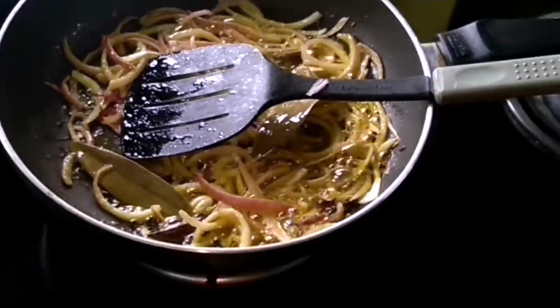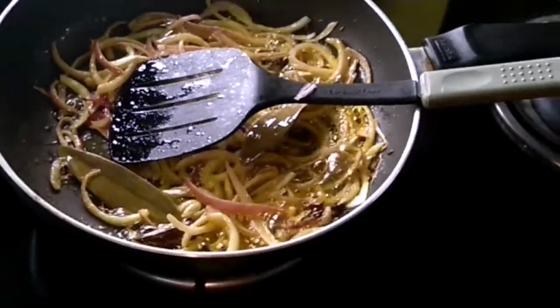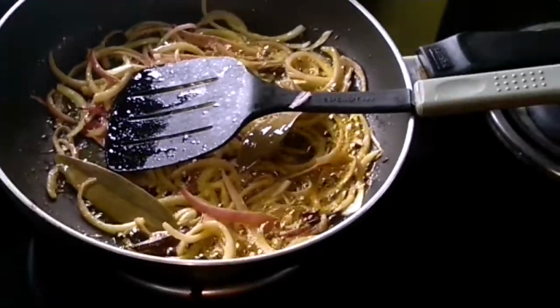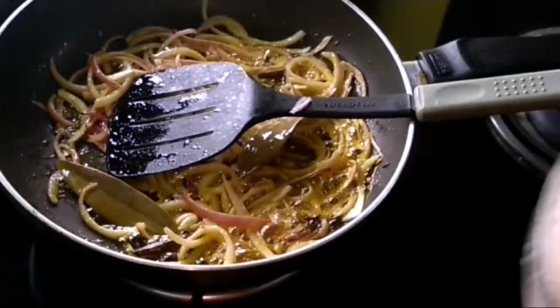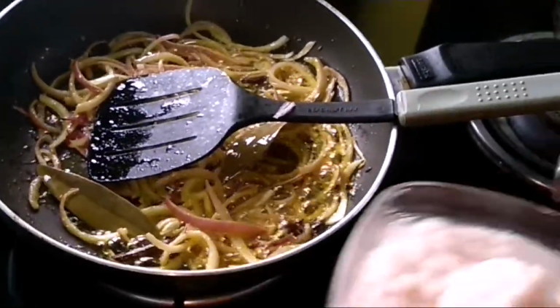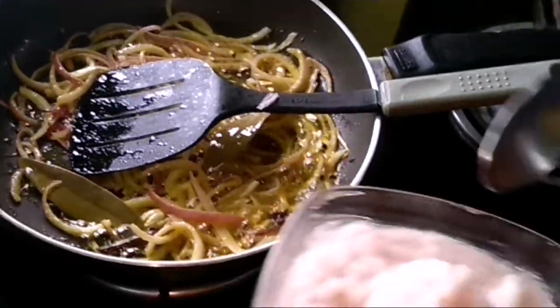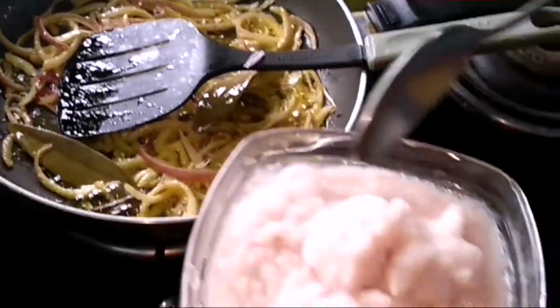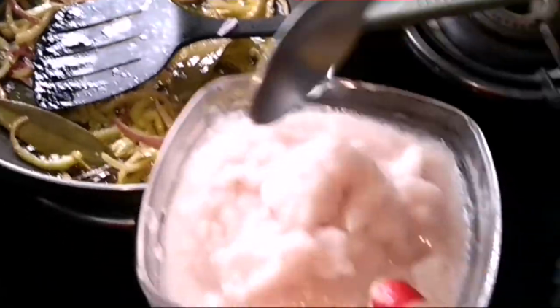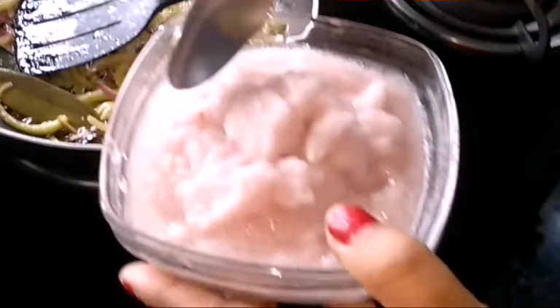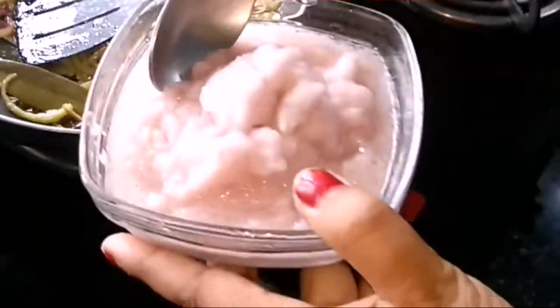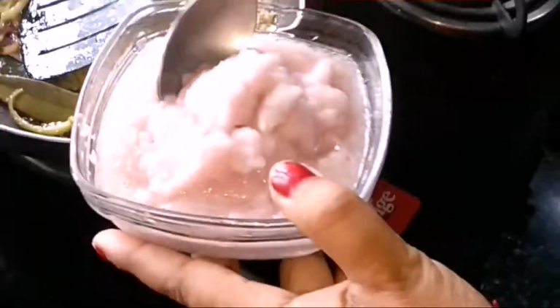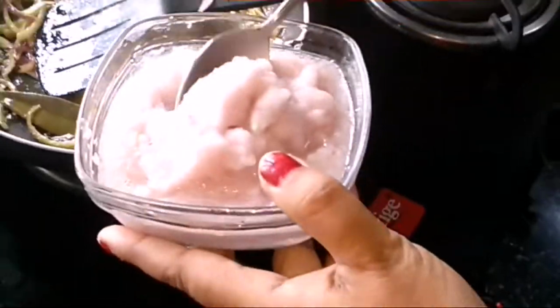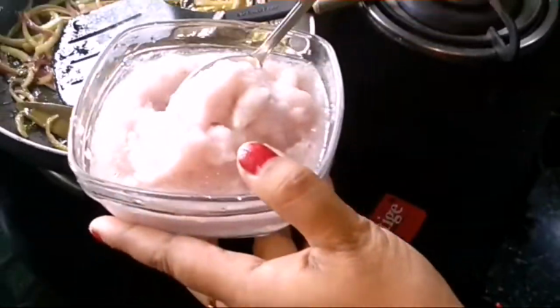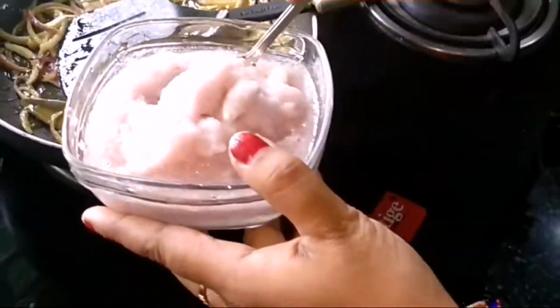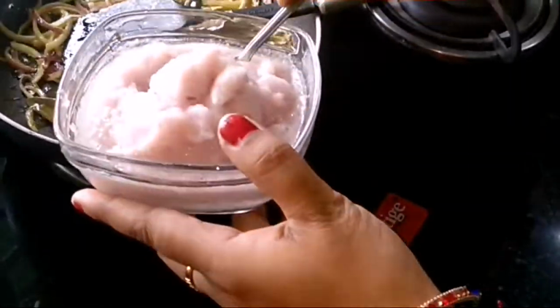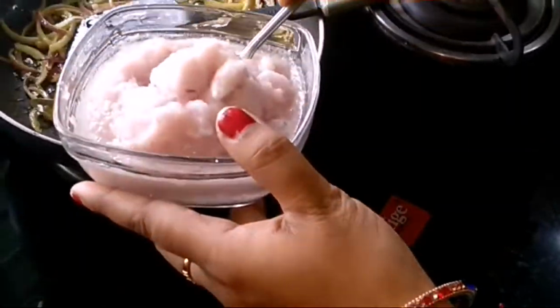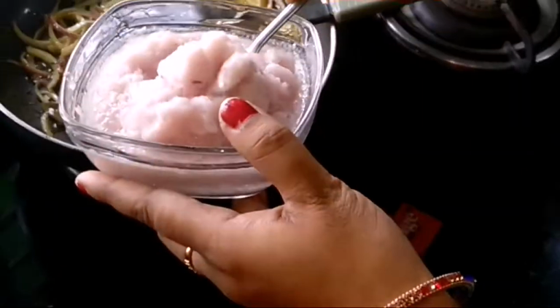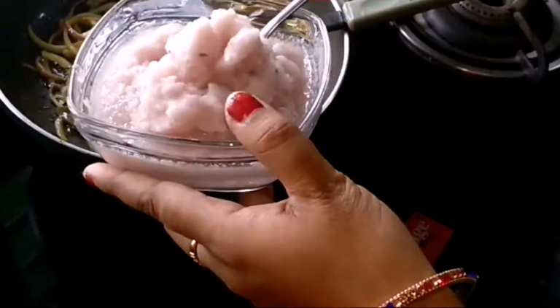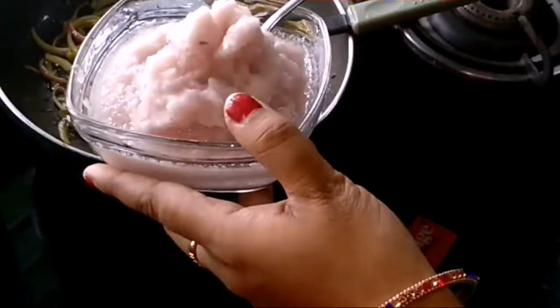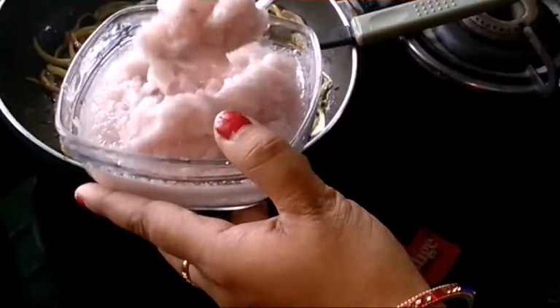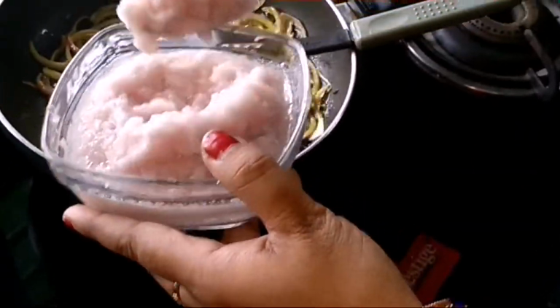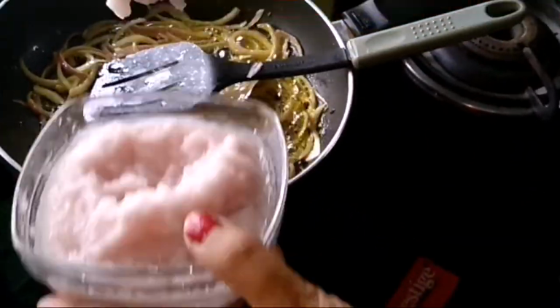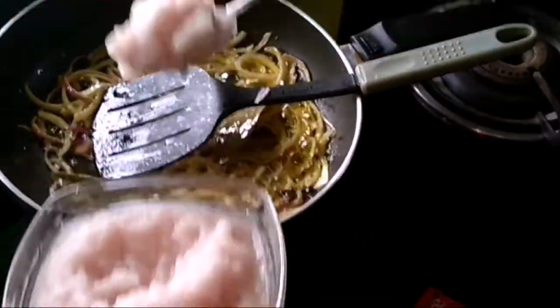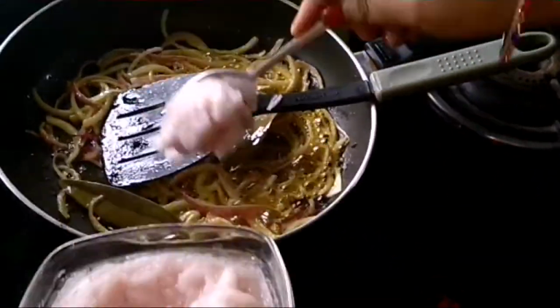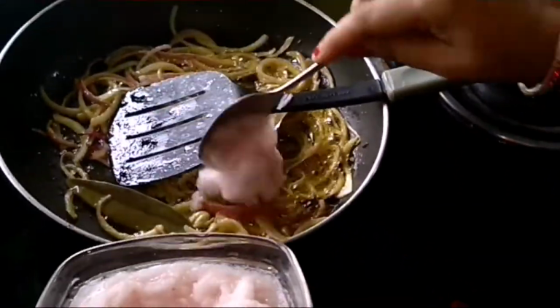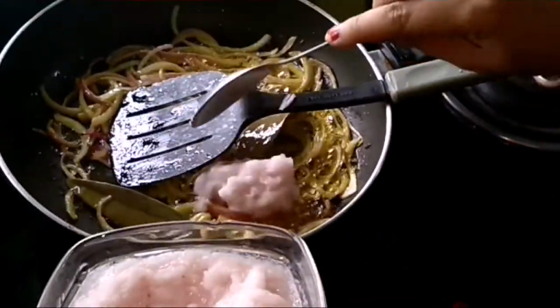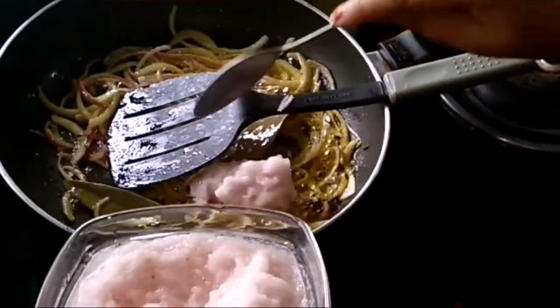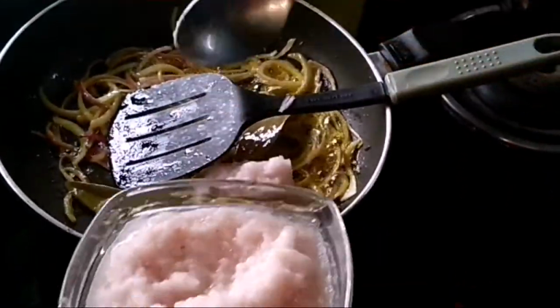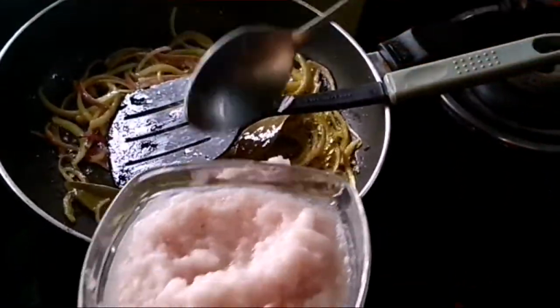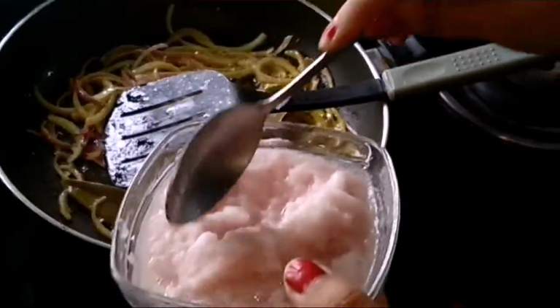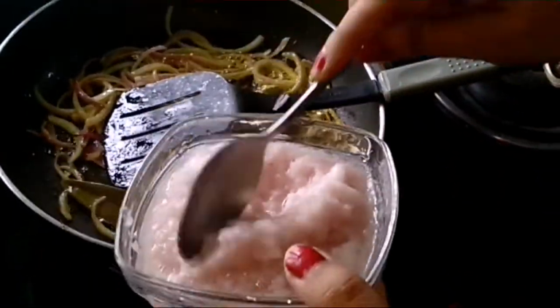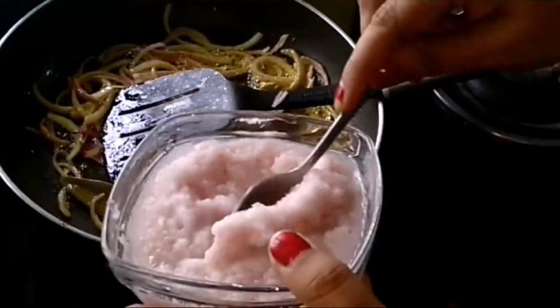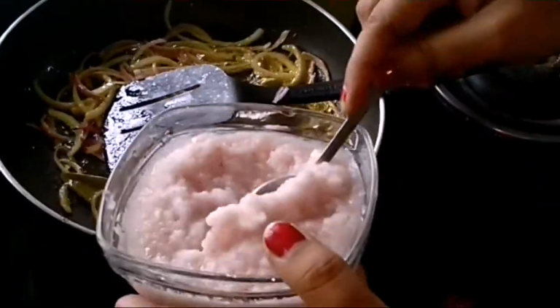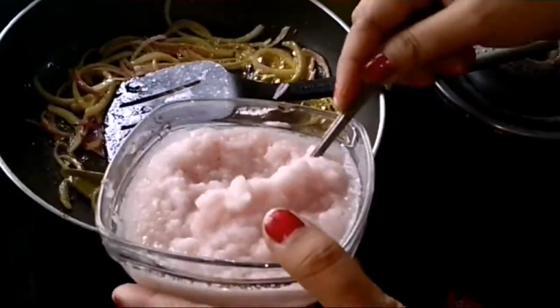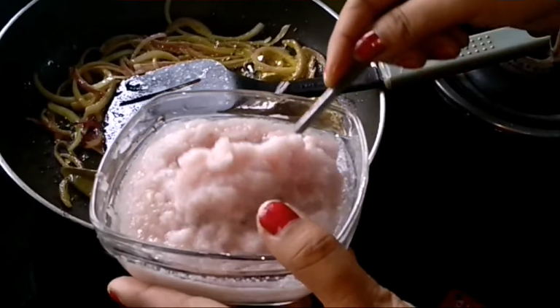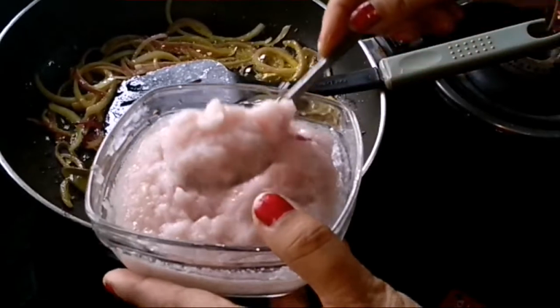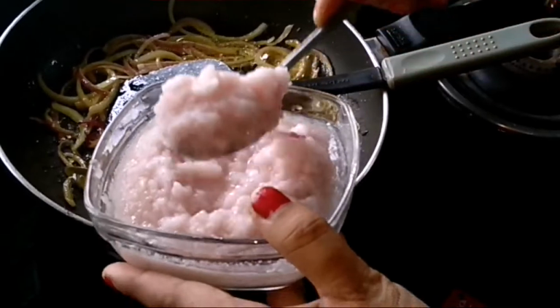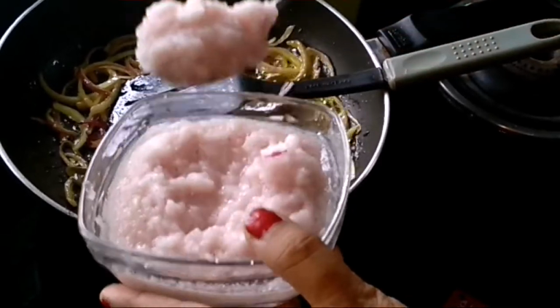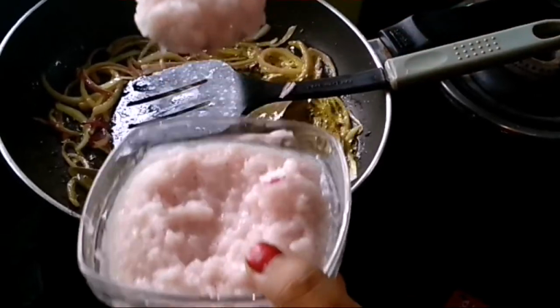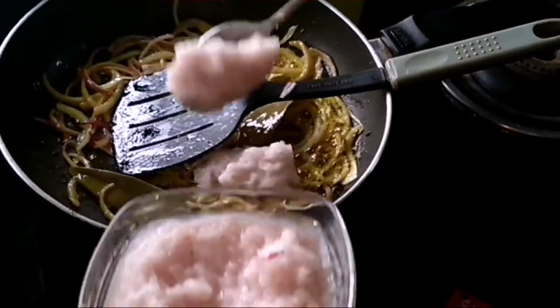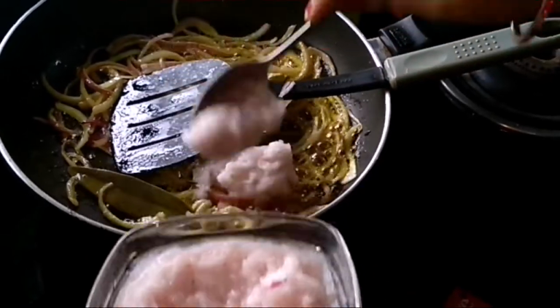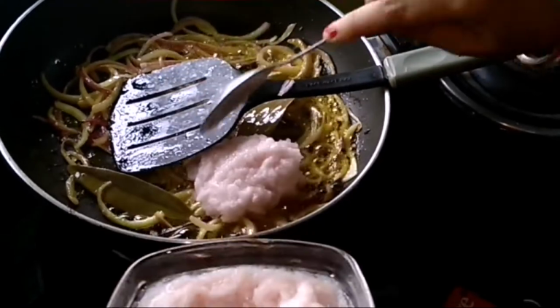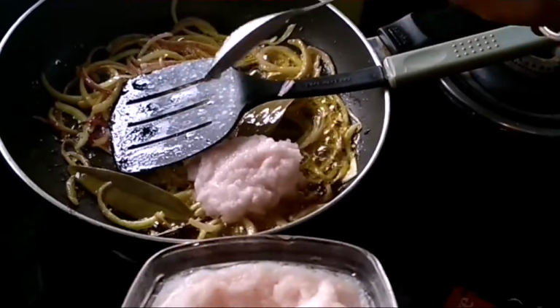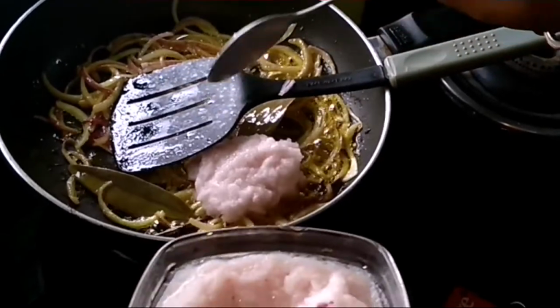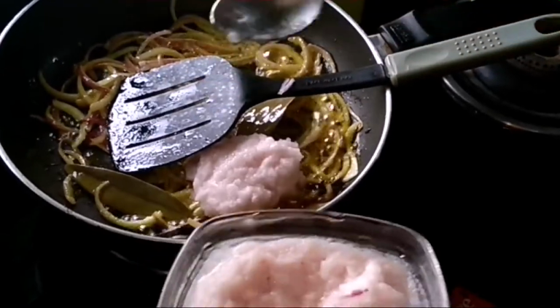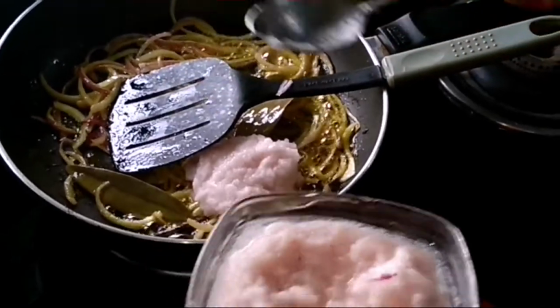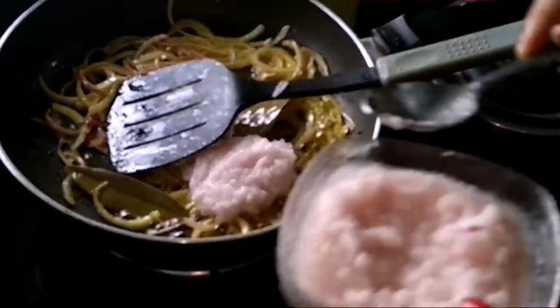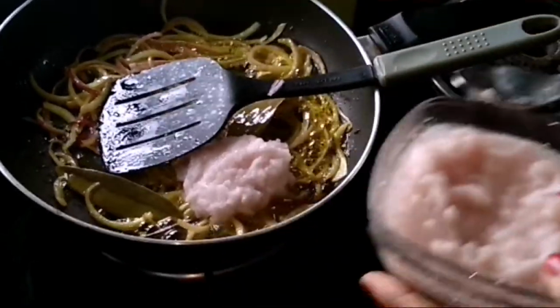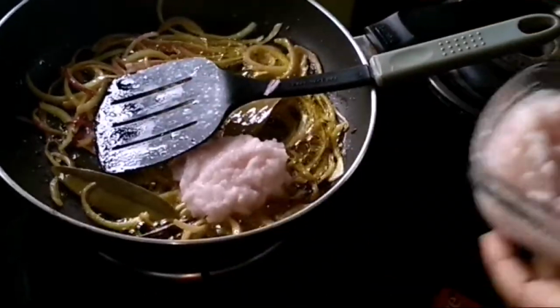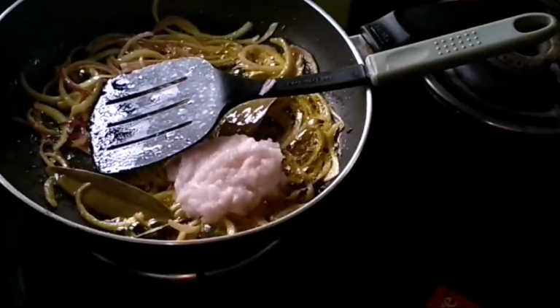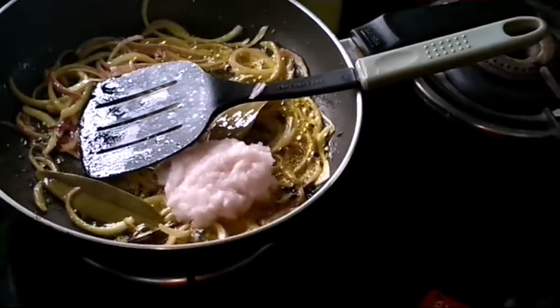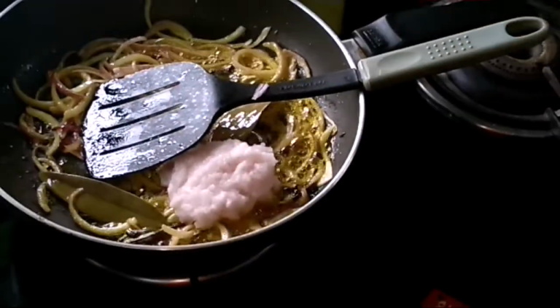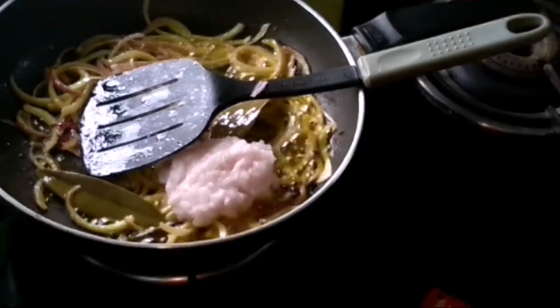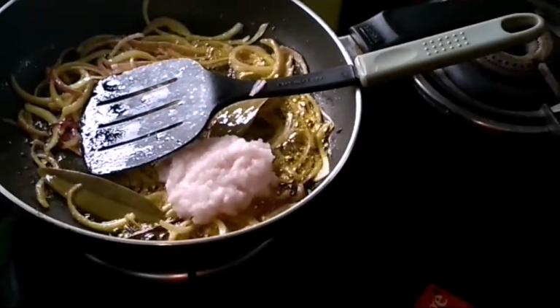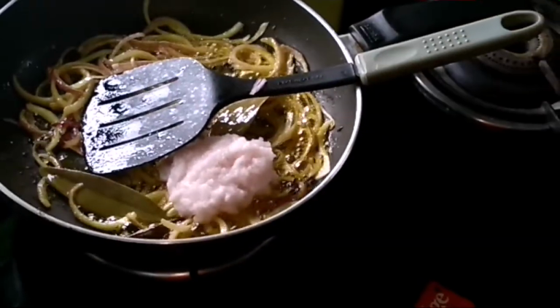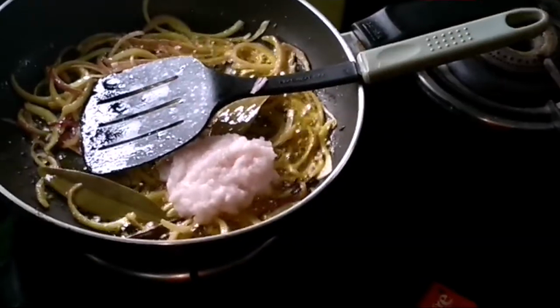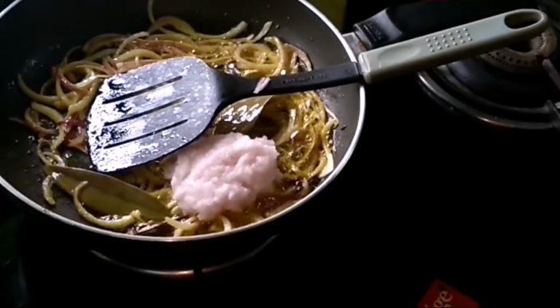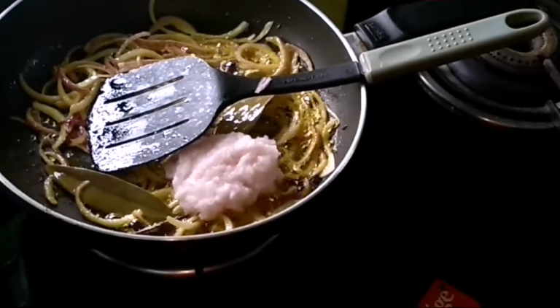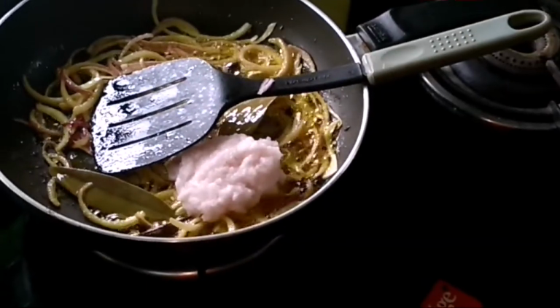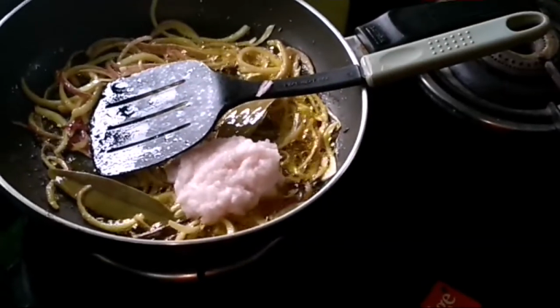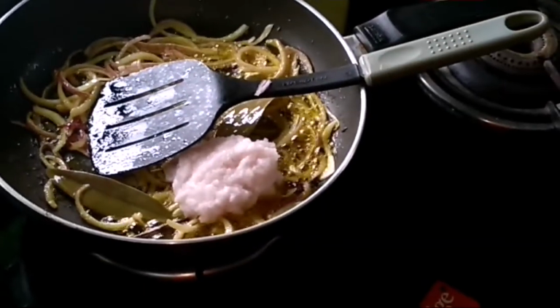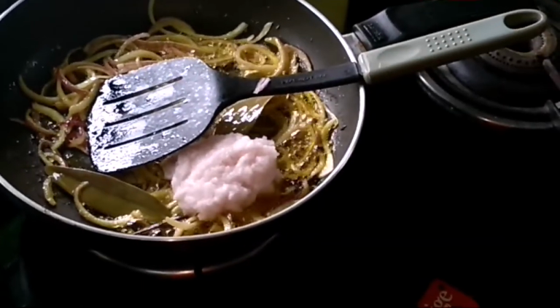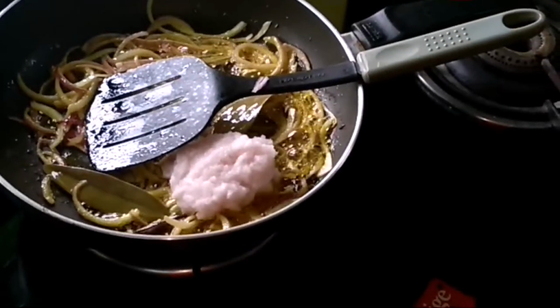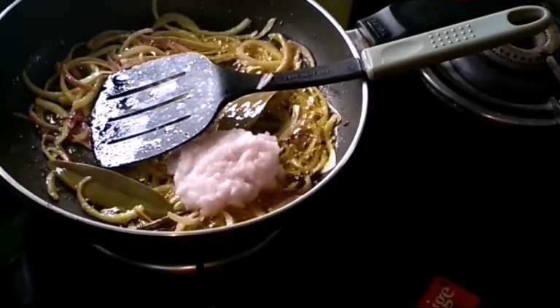I will add the onion paste and 2 cloves of garlic.